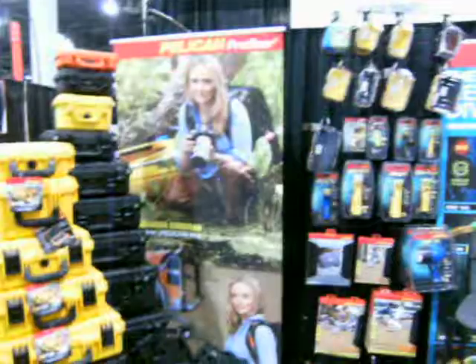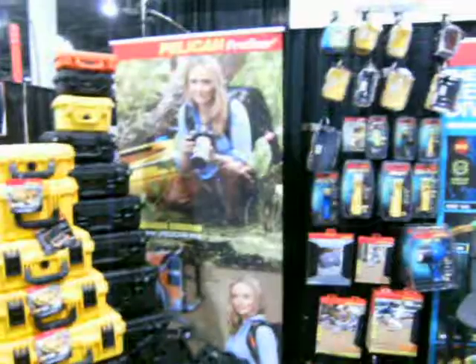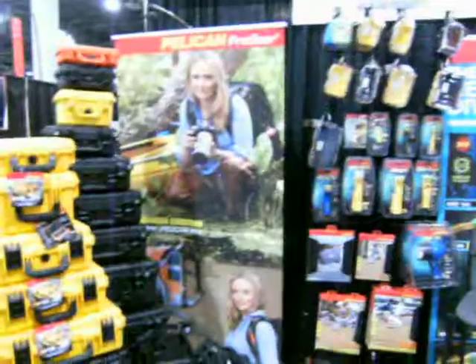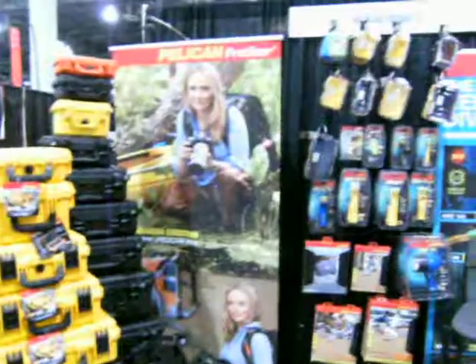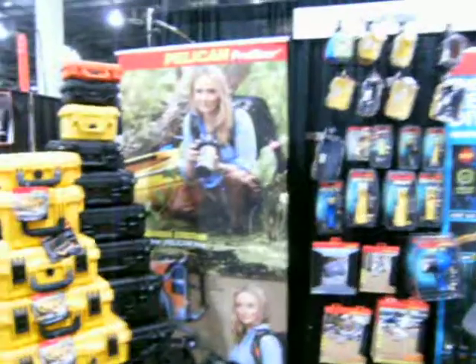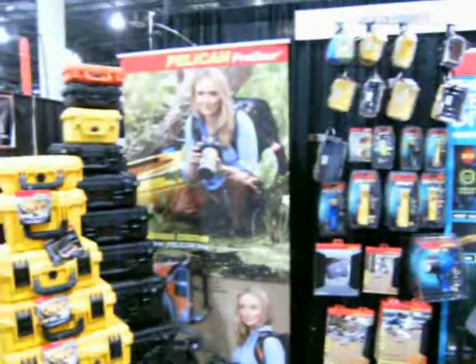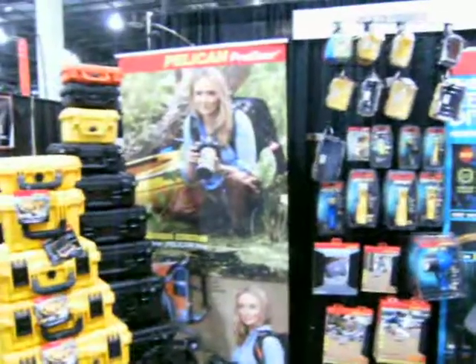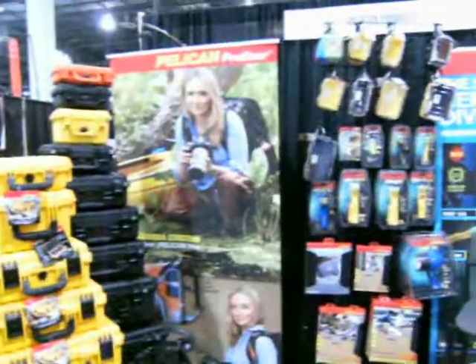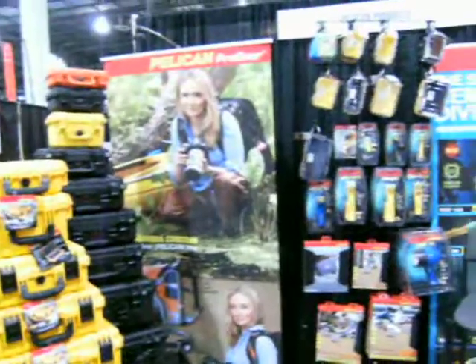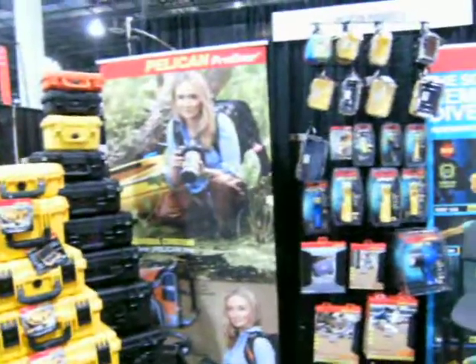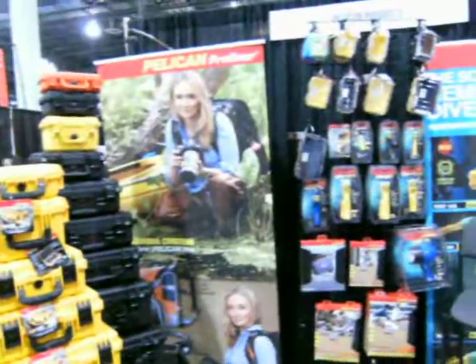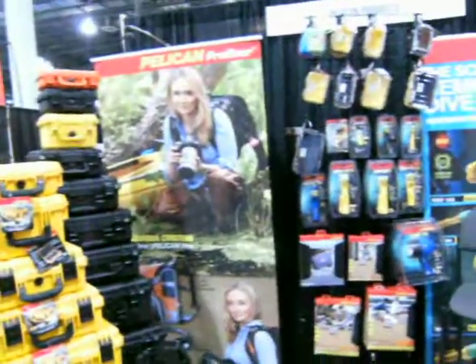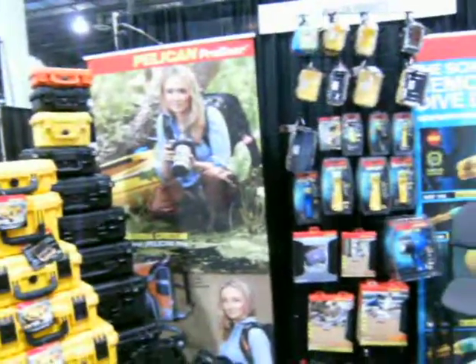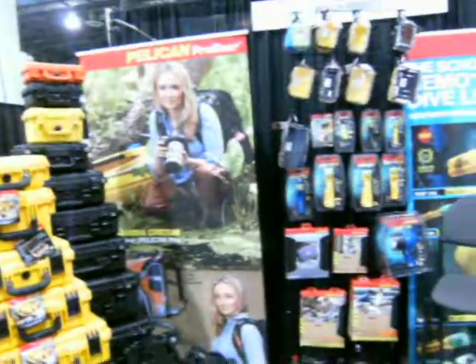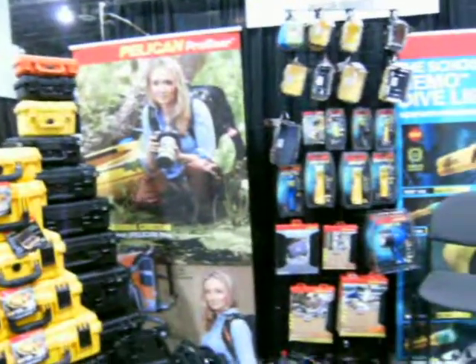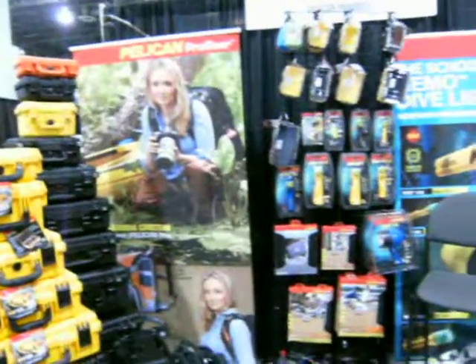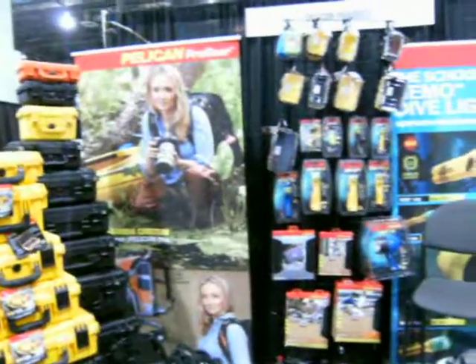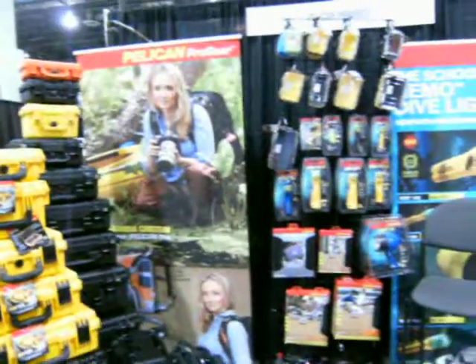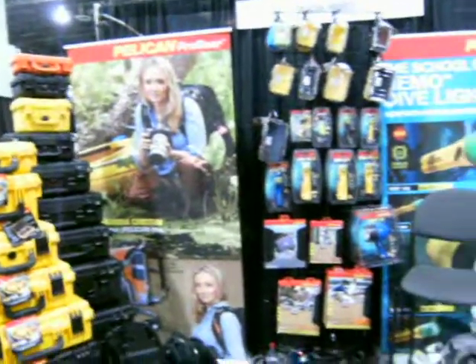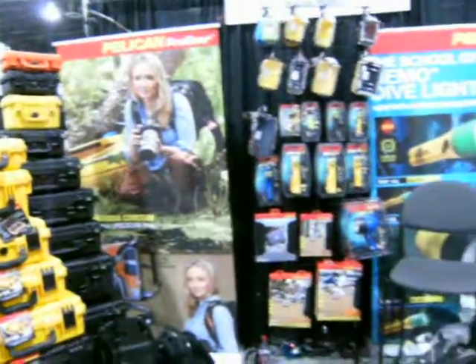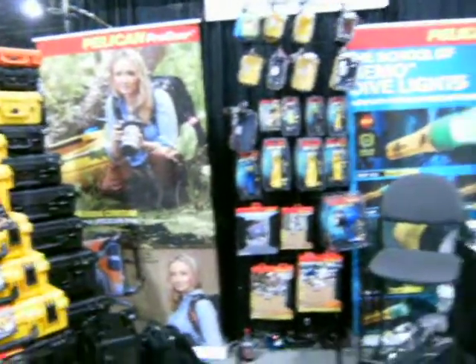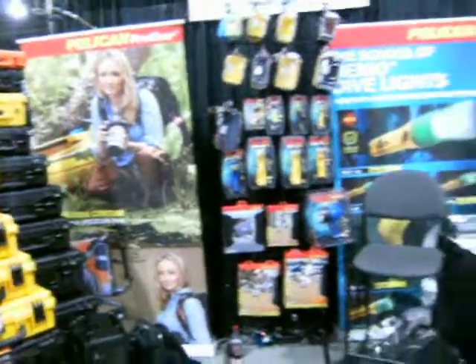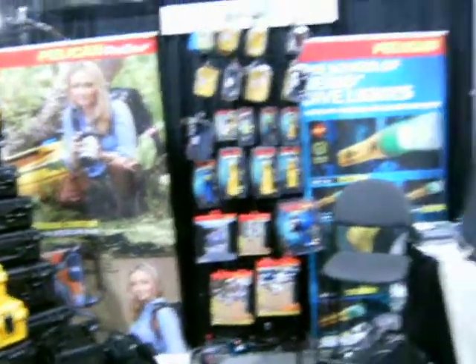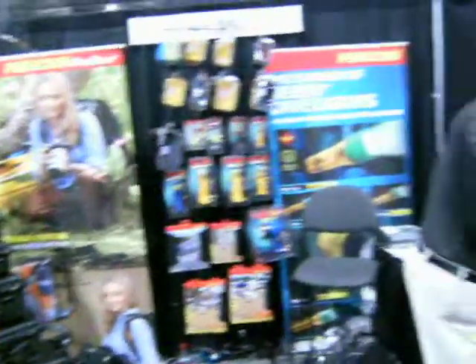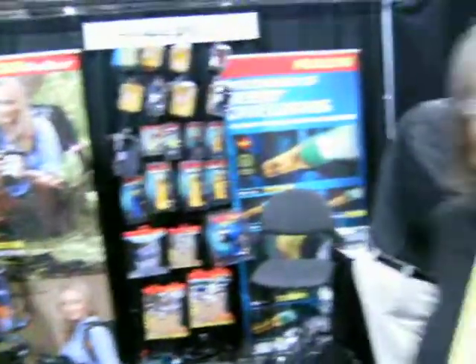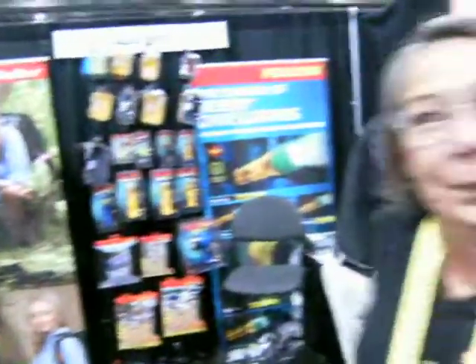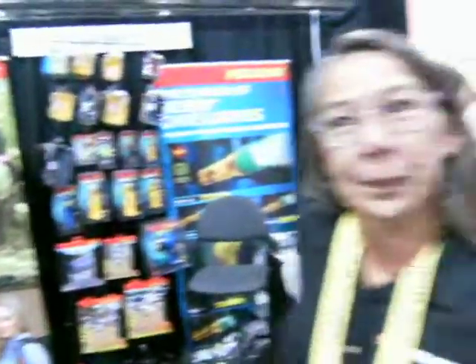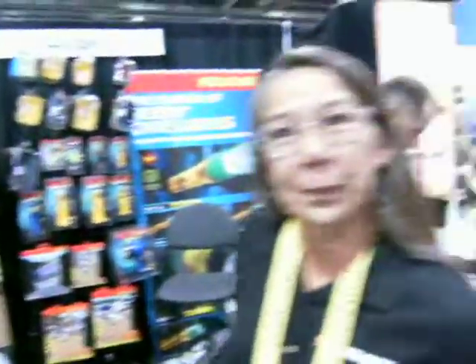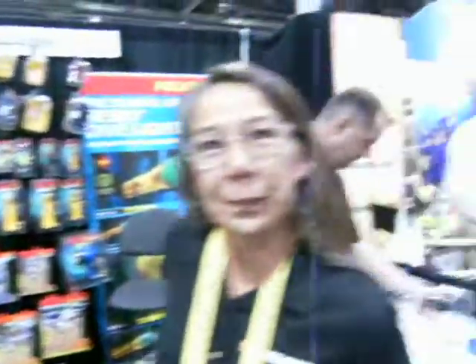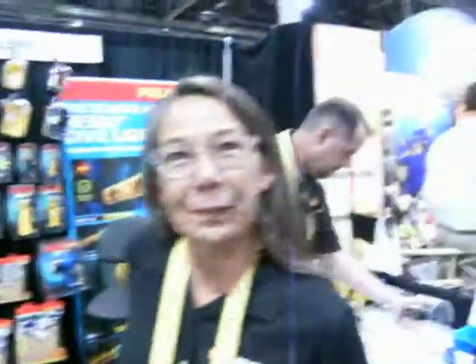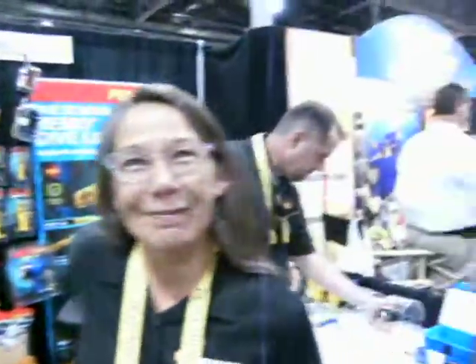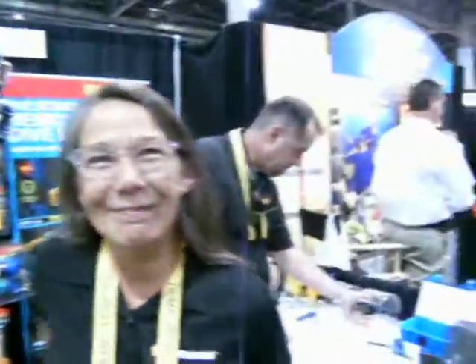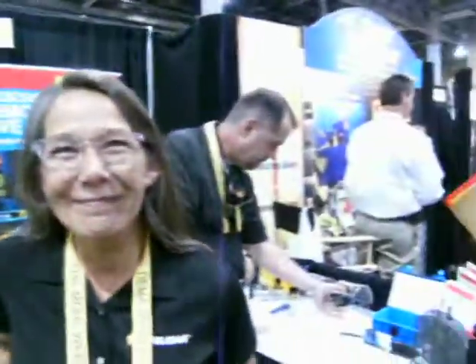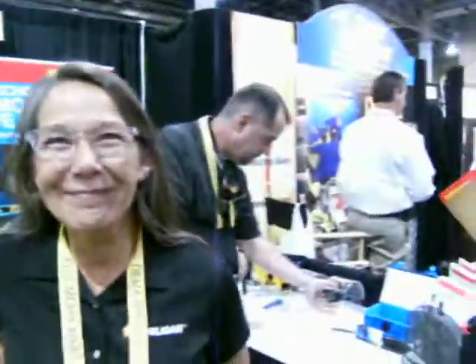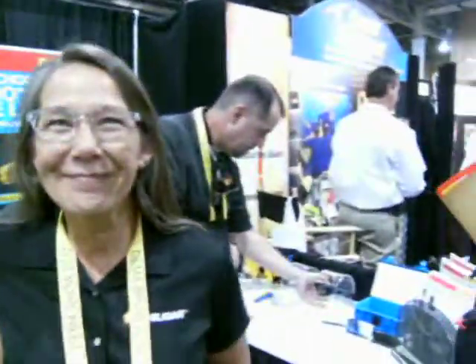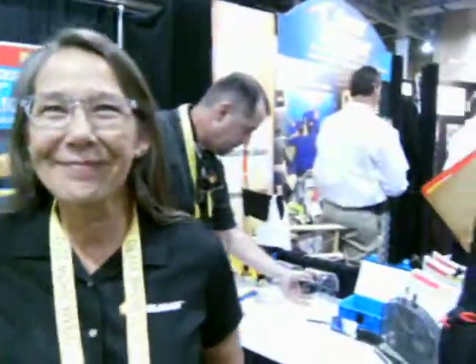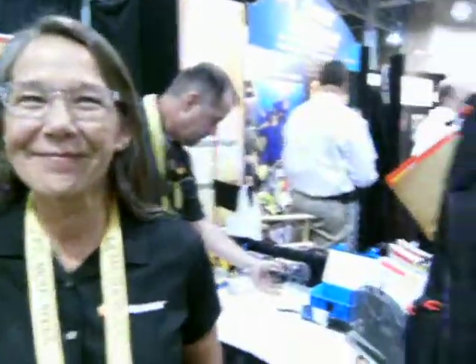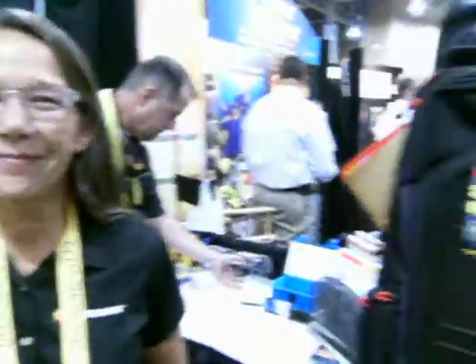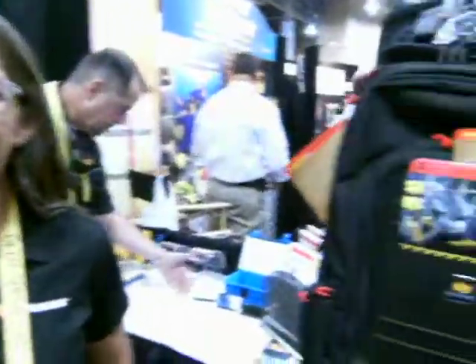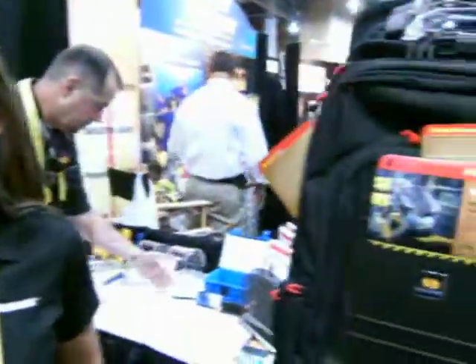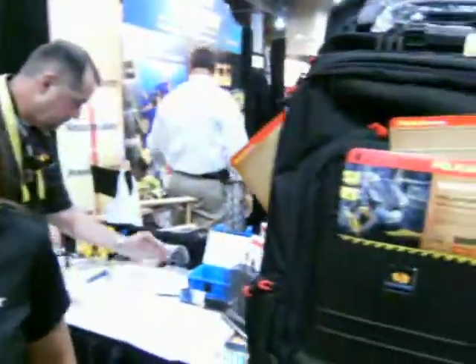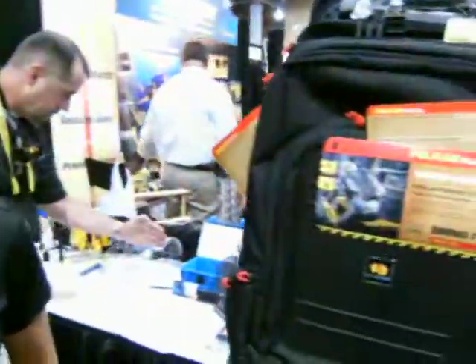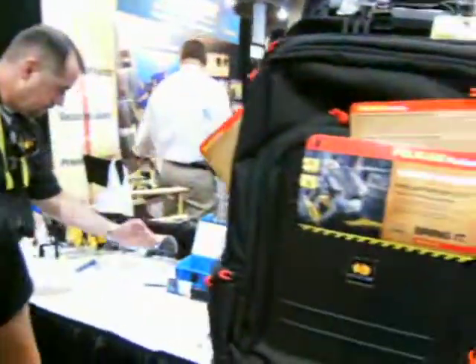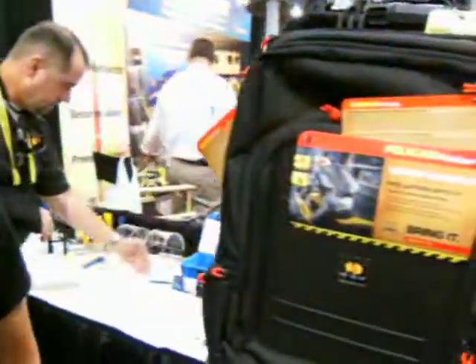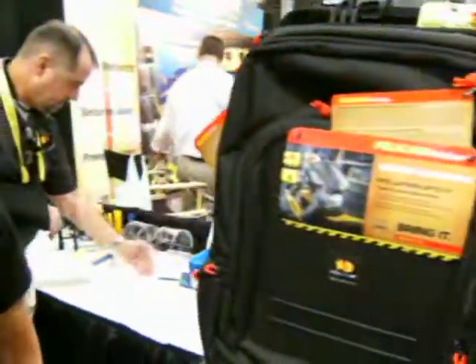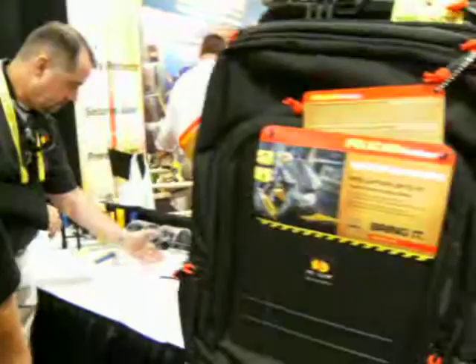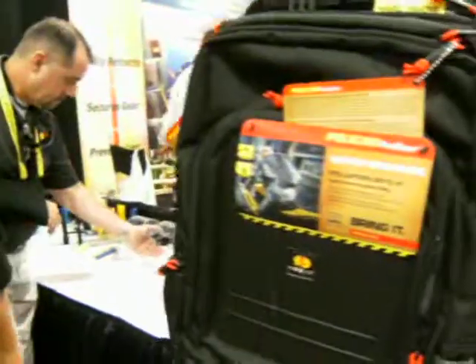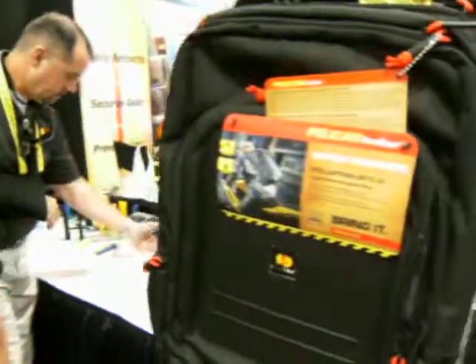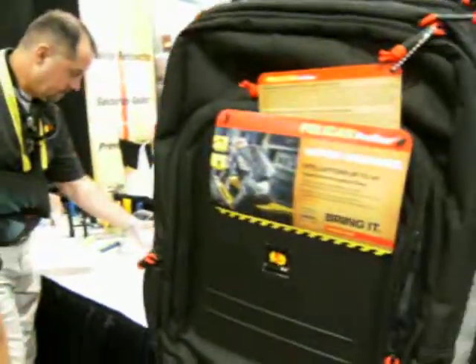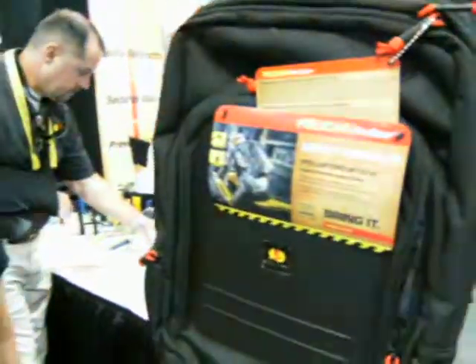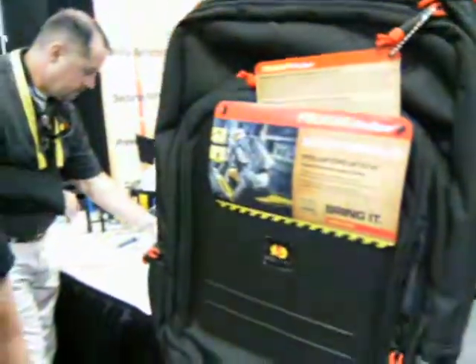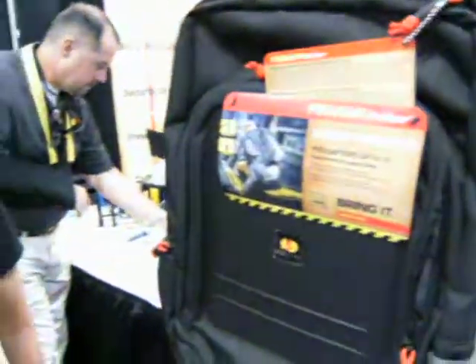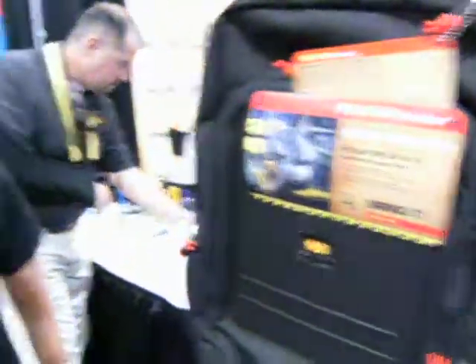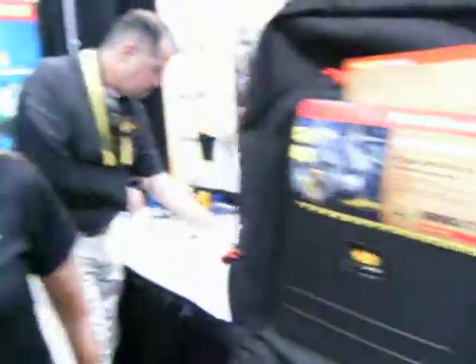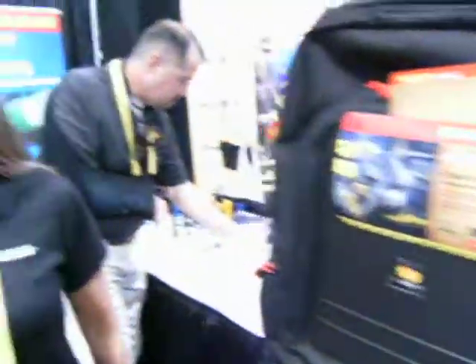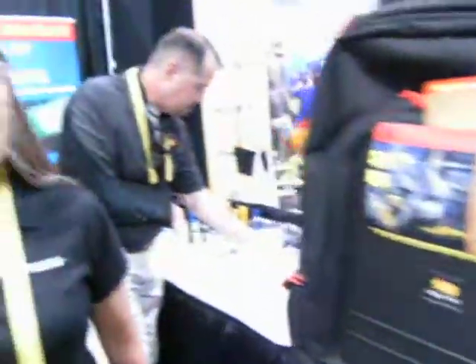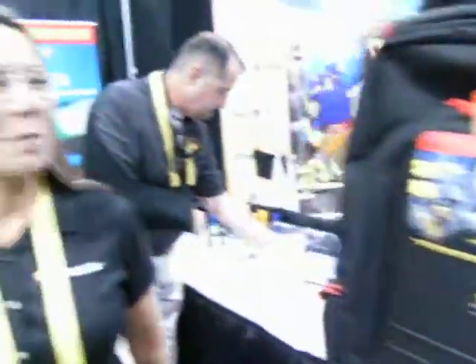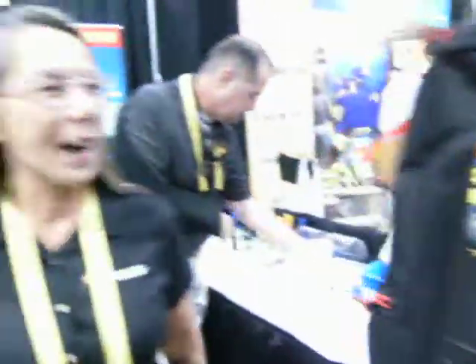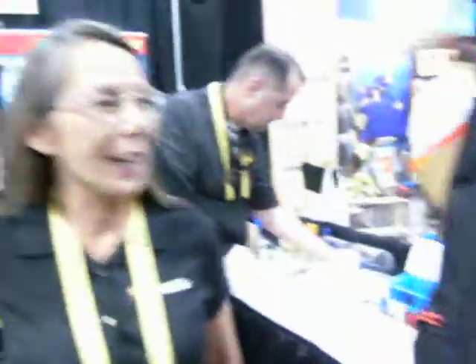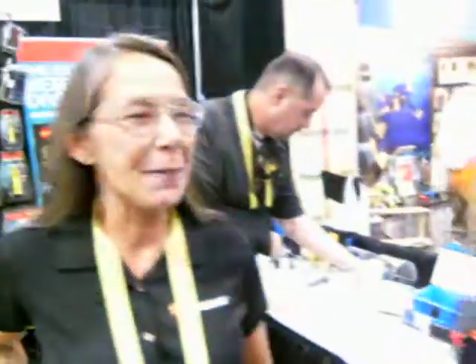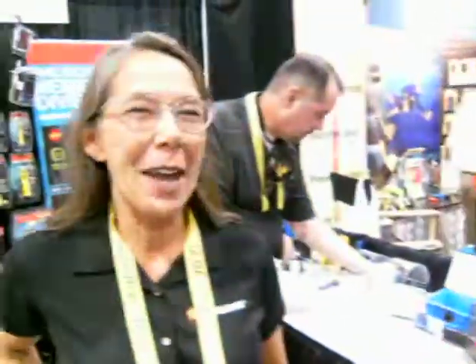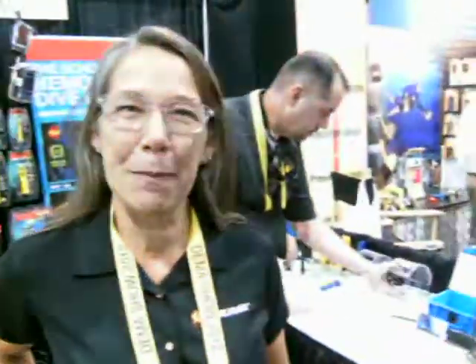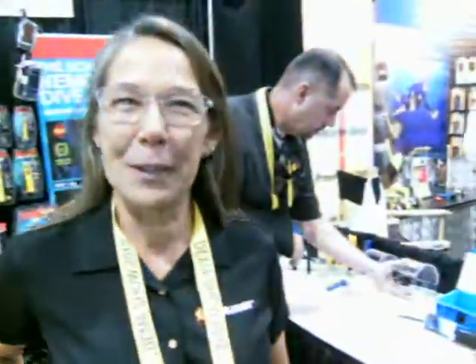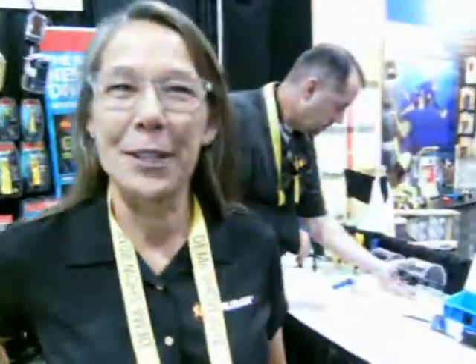I'm here at Pelican Pro Gear, and Nora, you want to tell me about this latest product that we have here today? Sure, Mike, I'd be happy to.